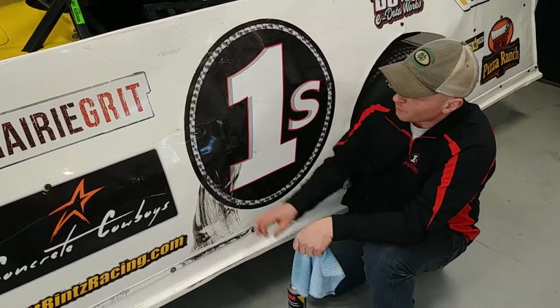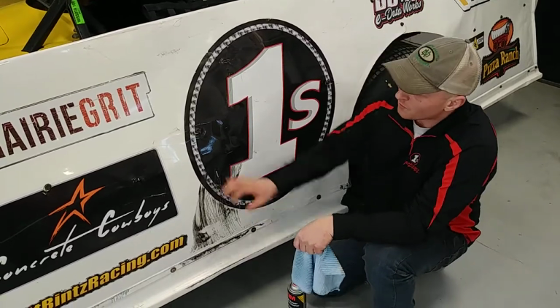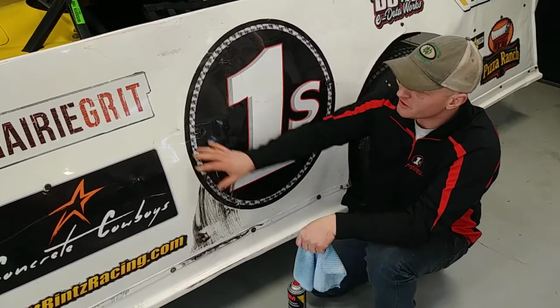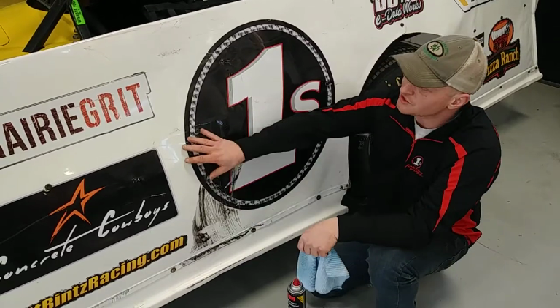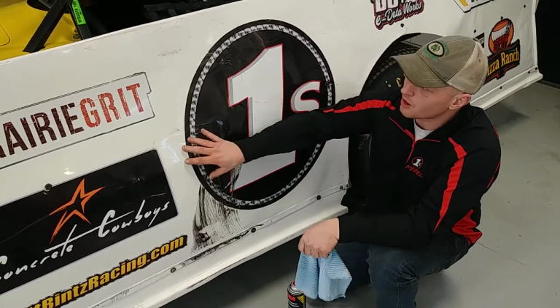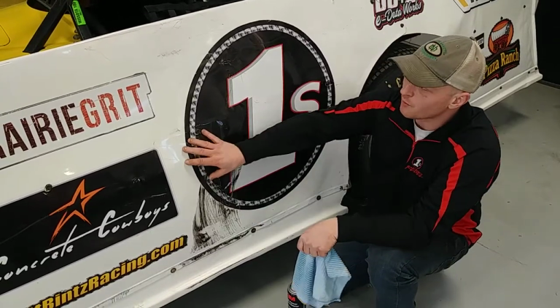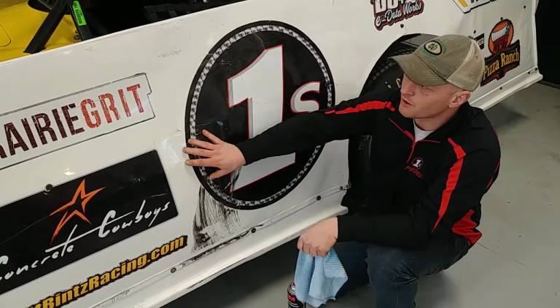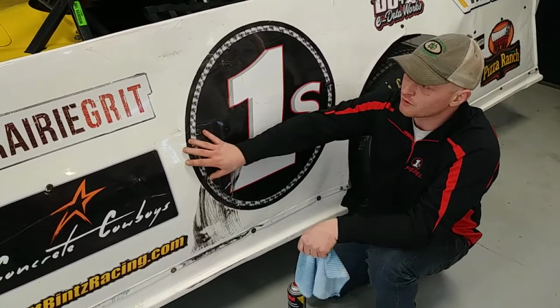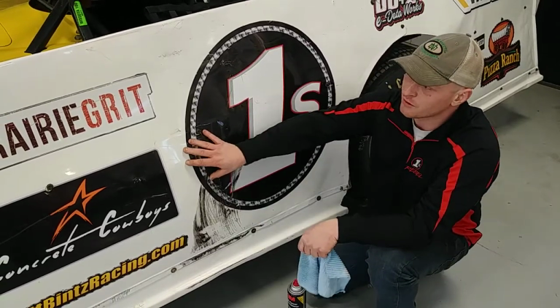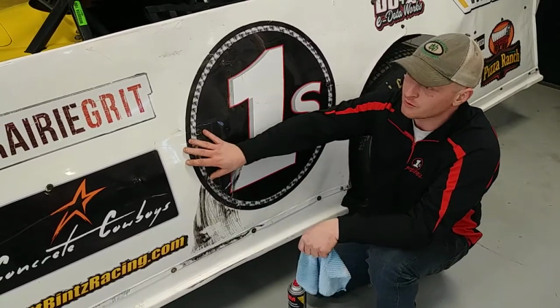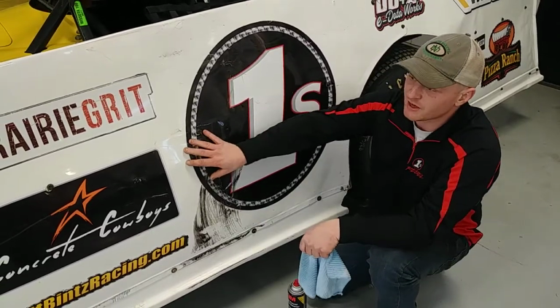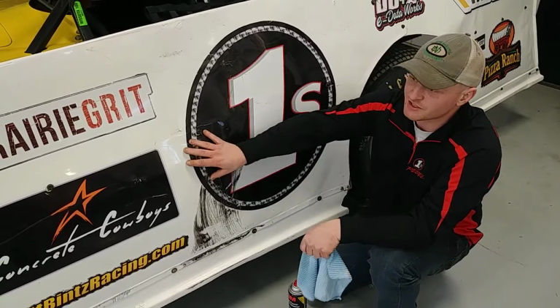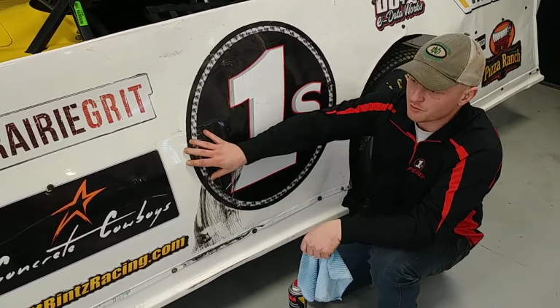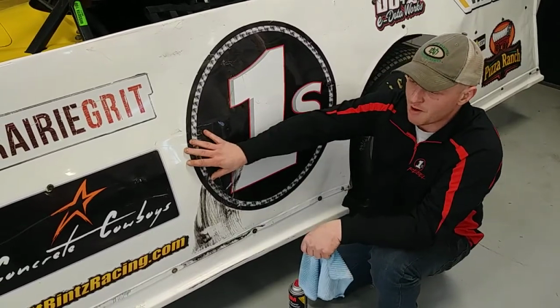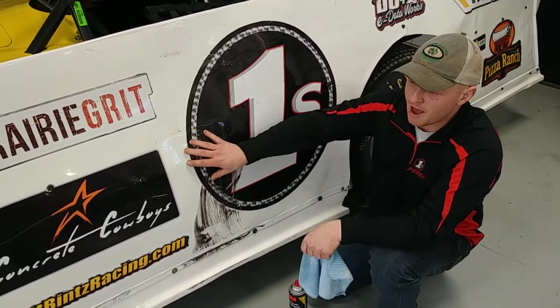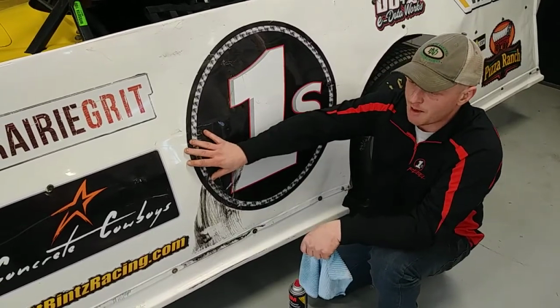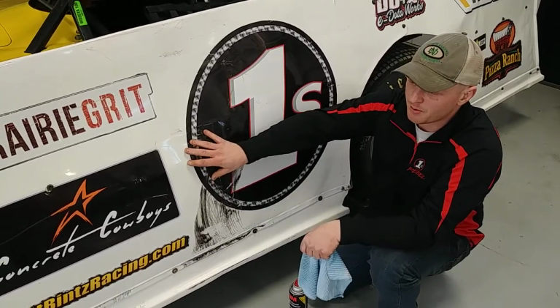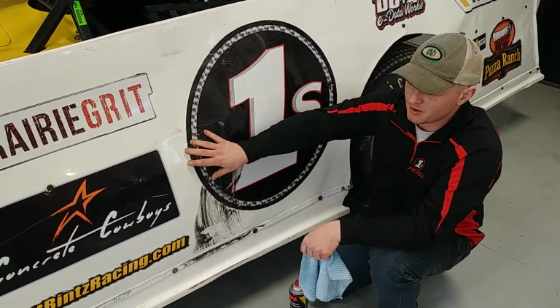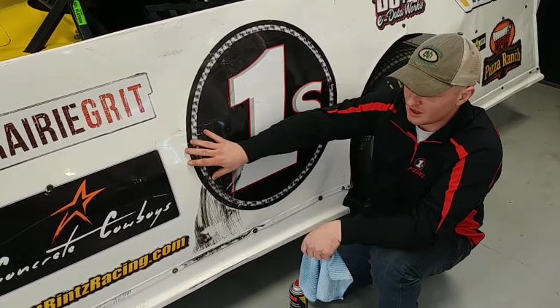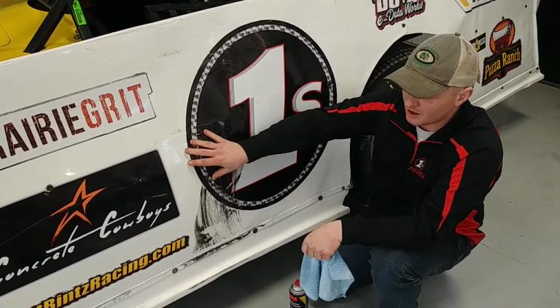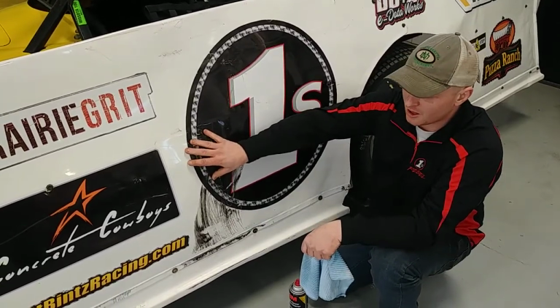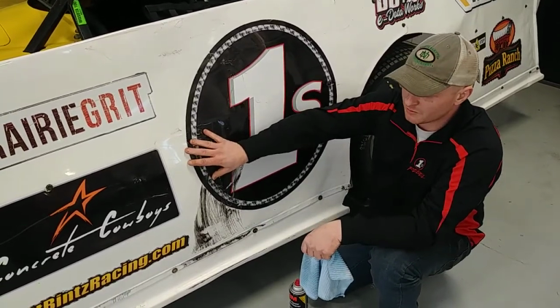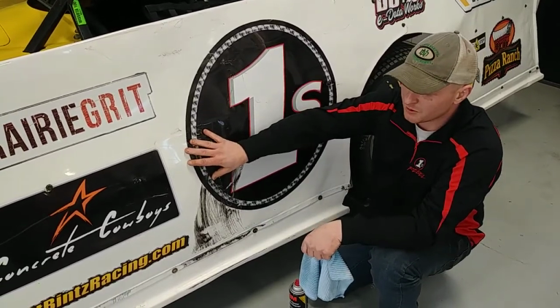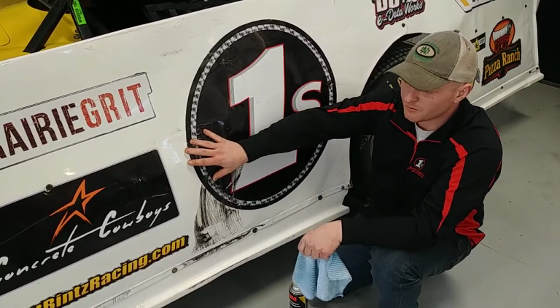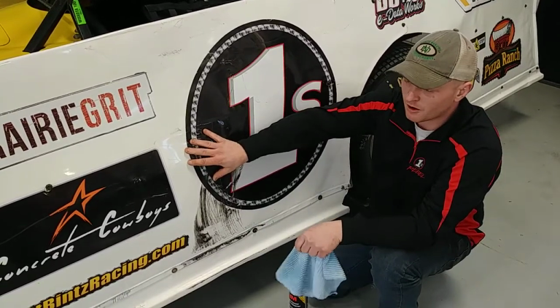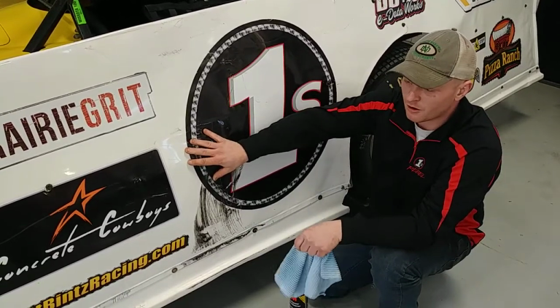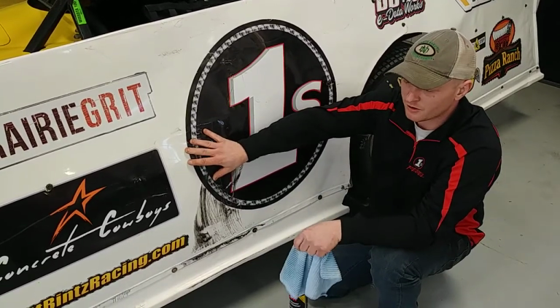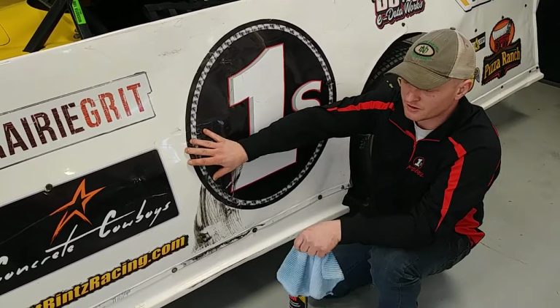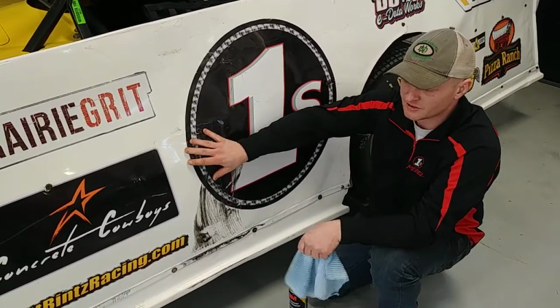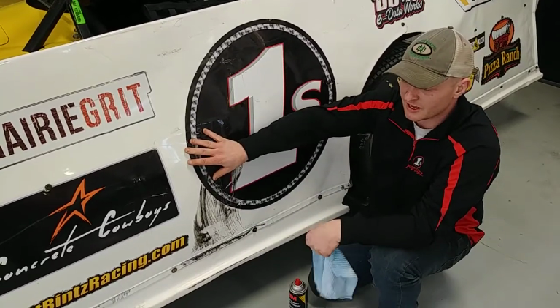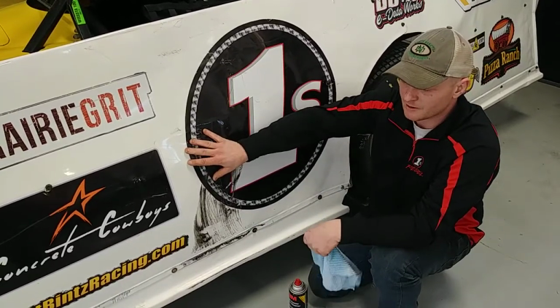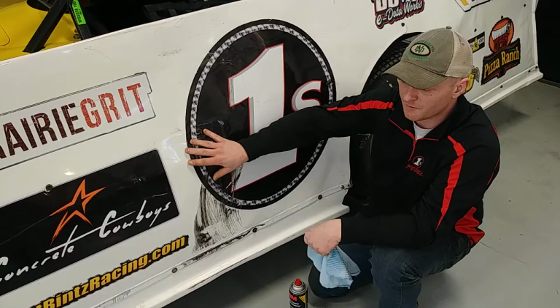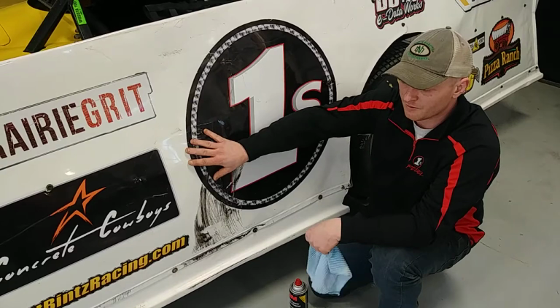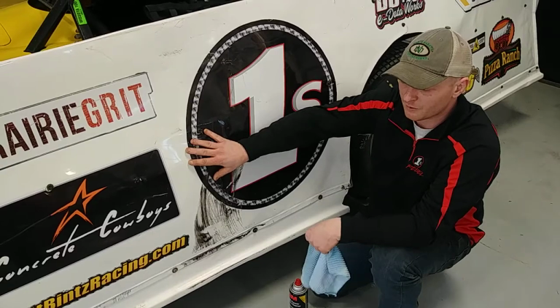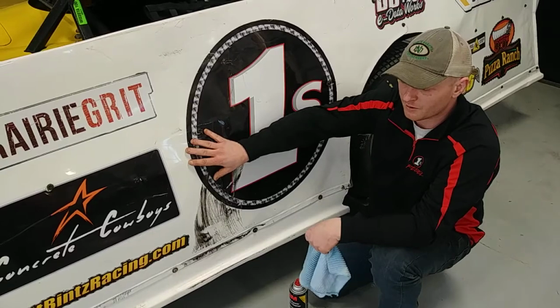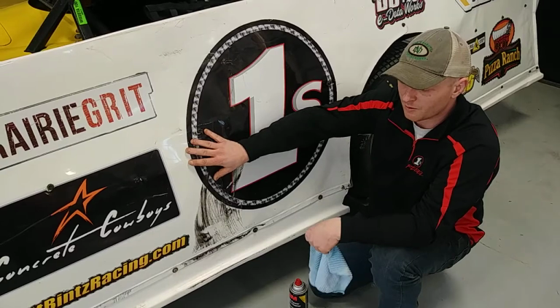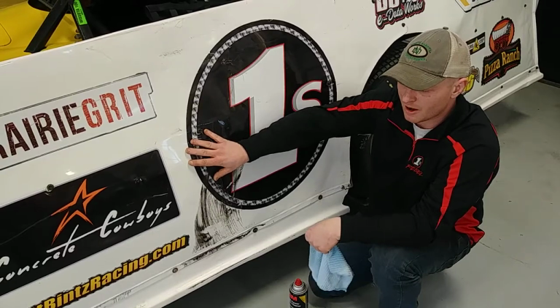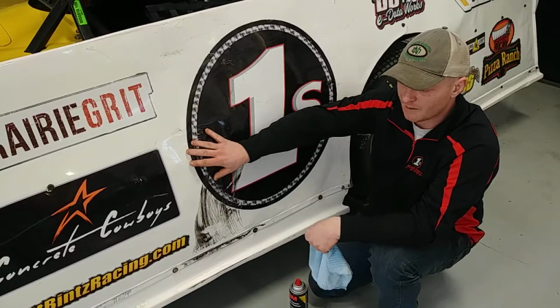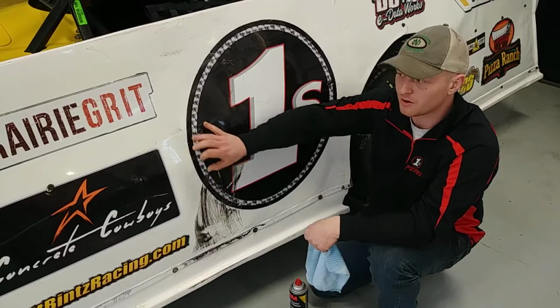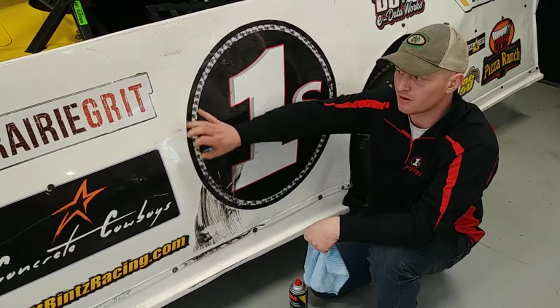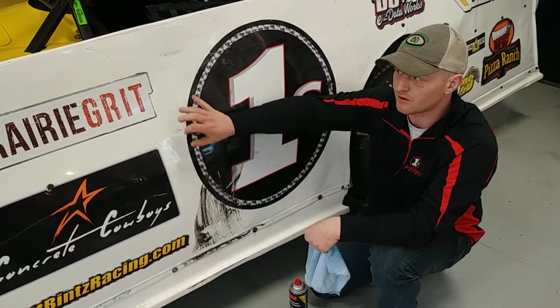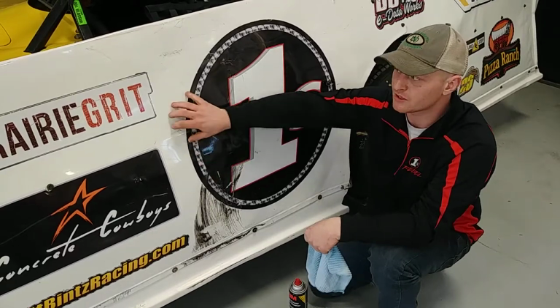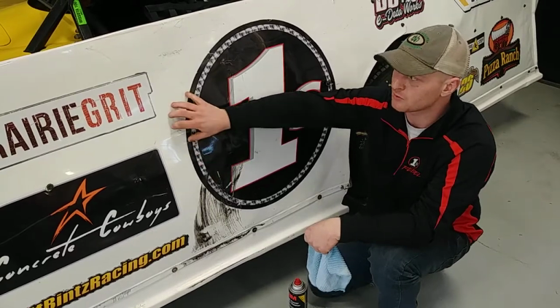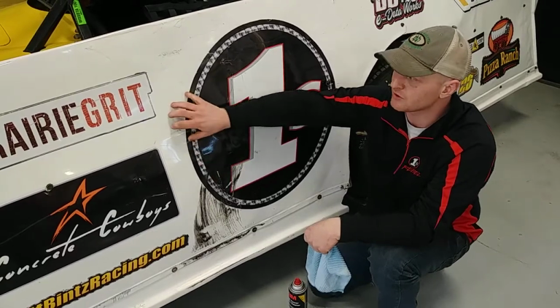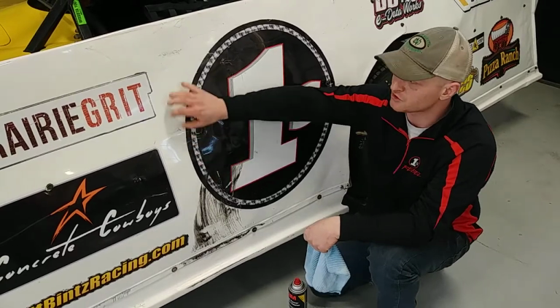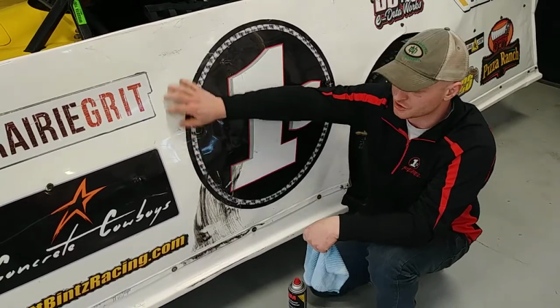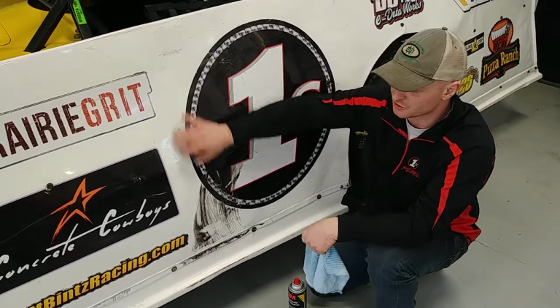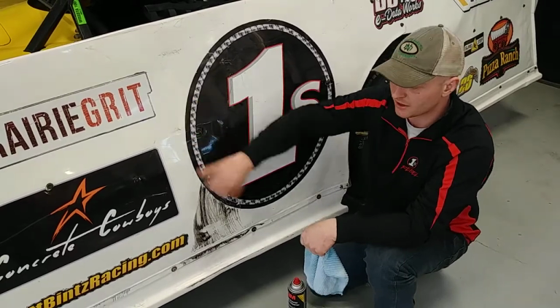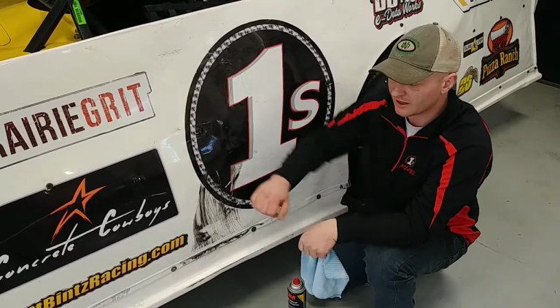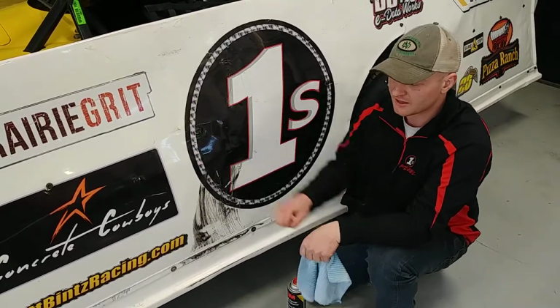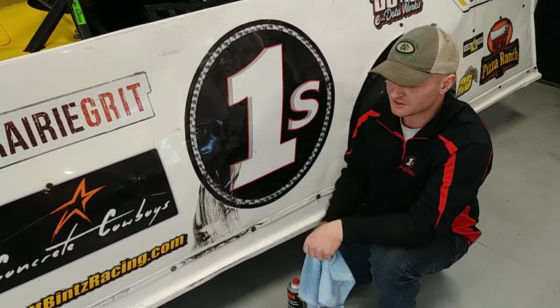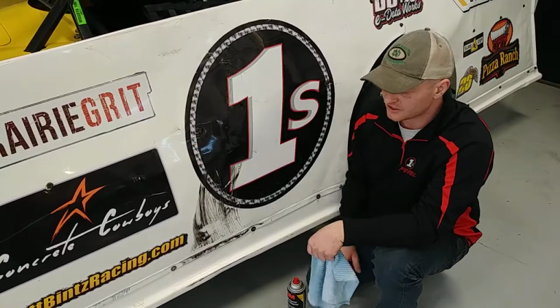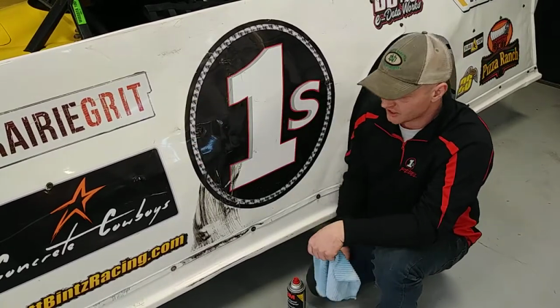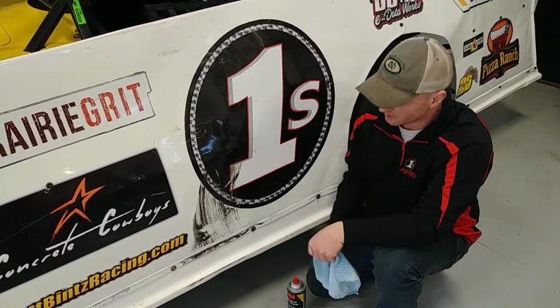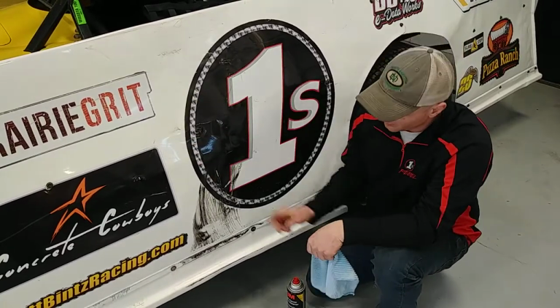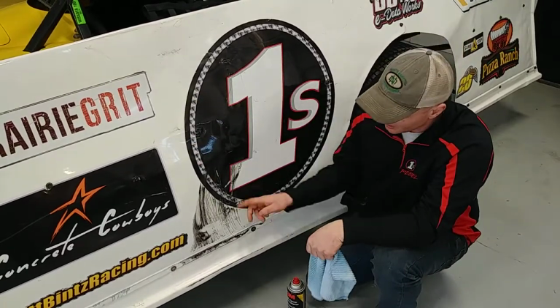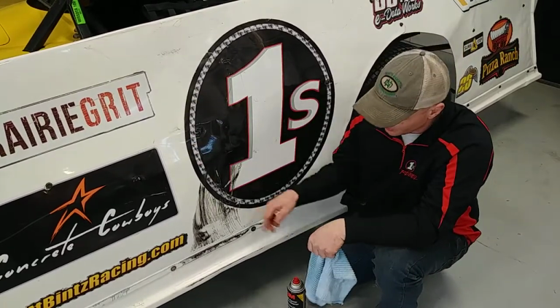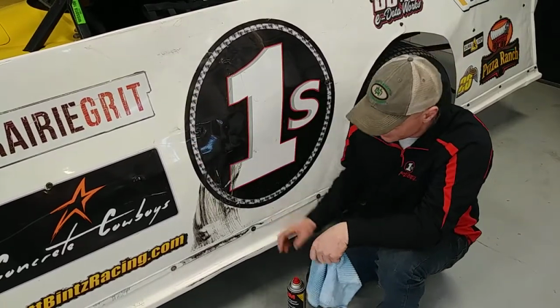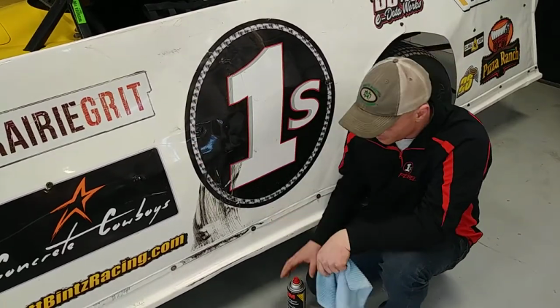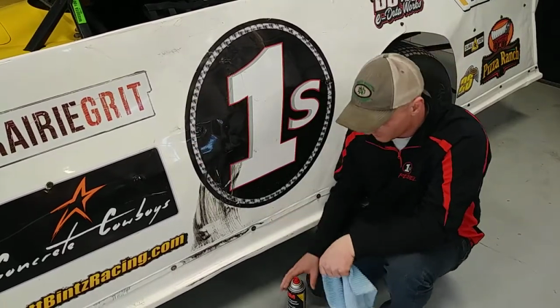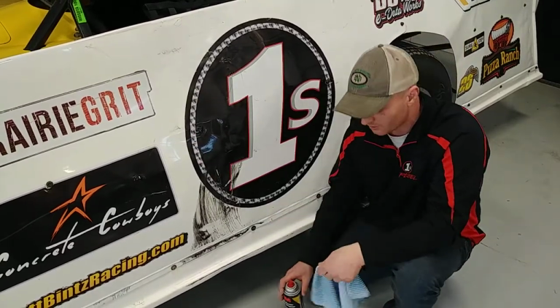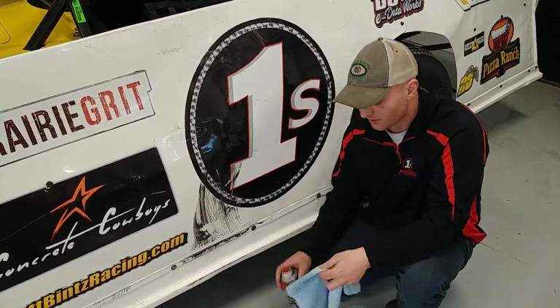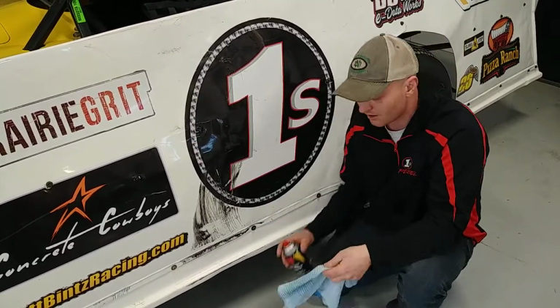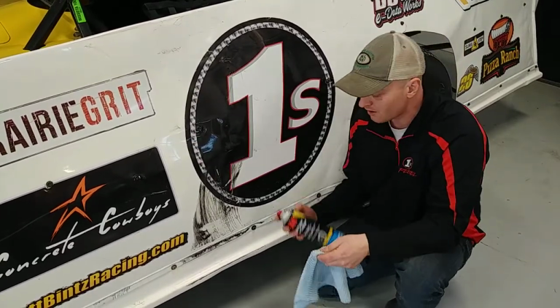On this car we don't utilize a wrap — it's a little bit harder to take them off on a wrap — but on this one it's just straight against the tin, and we've got a tire mark here.